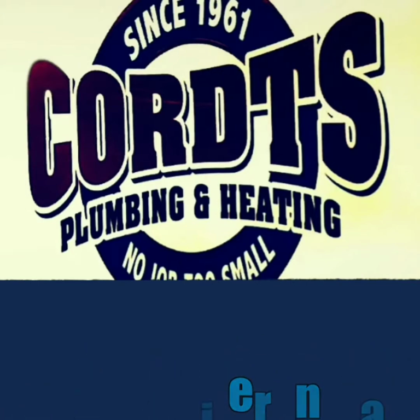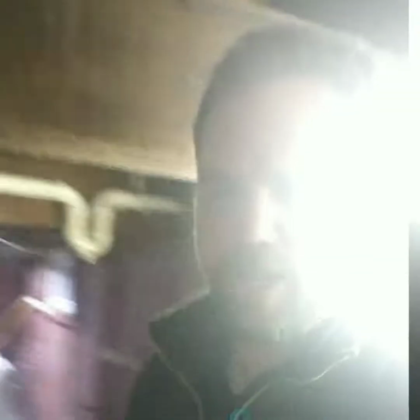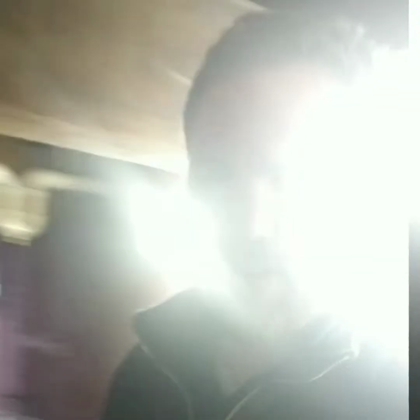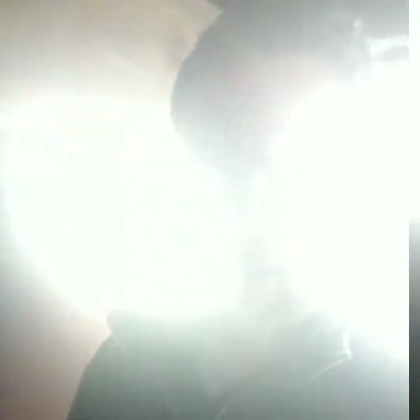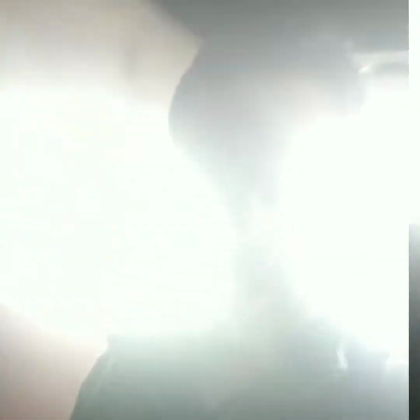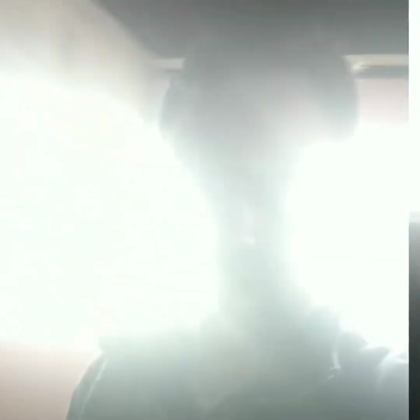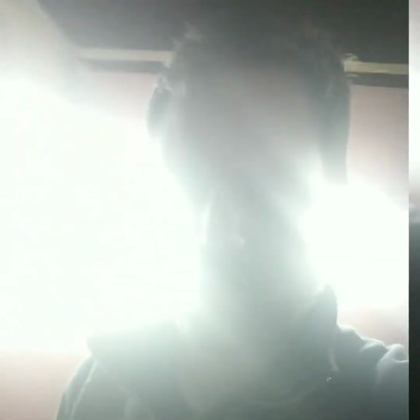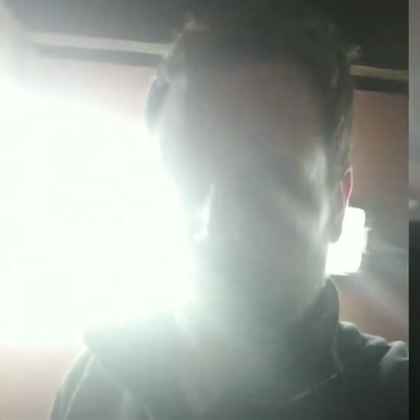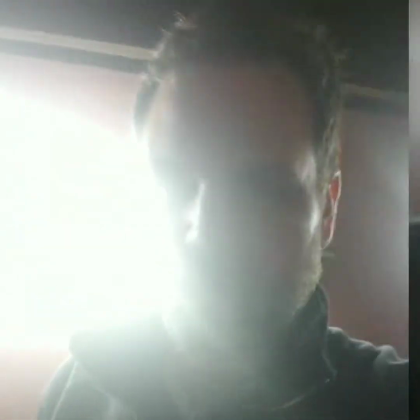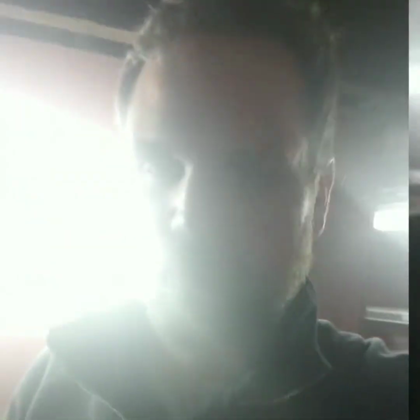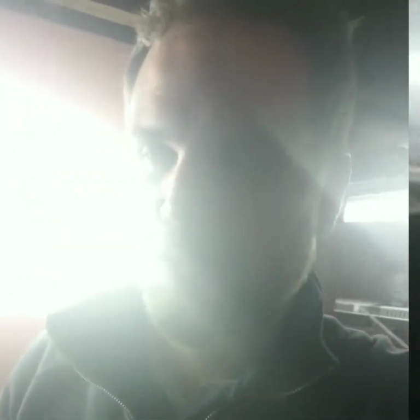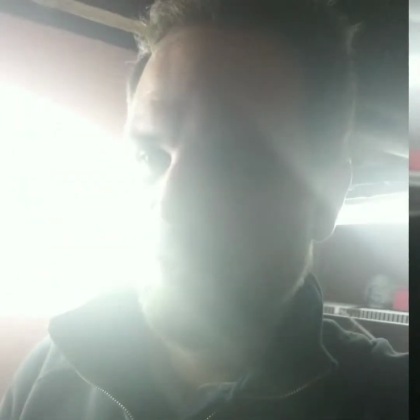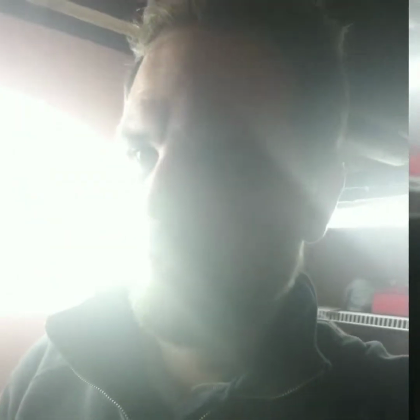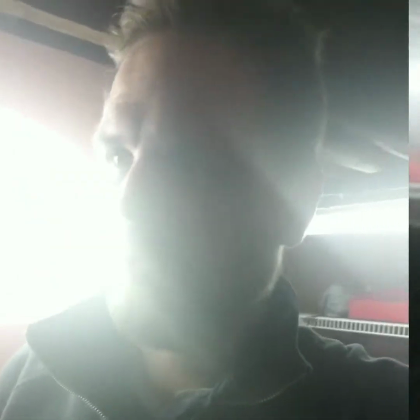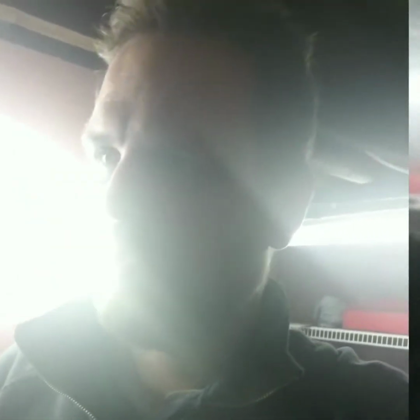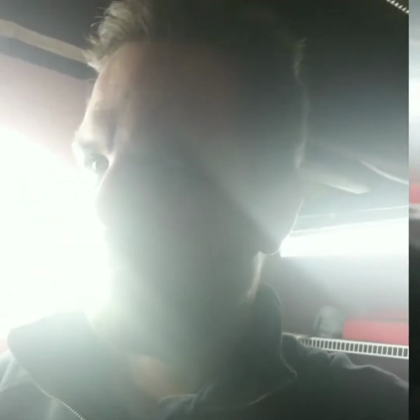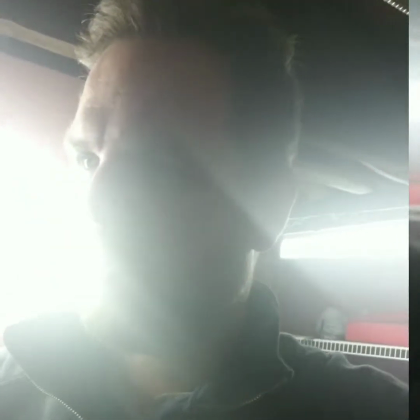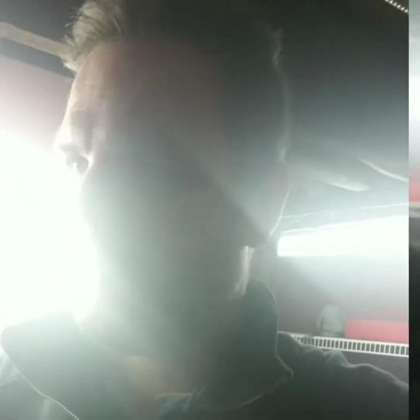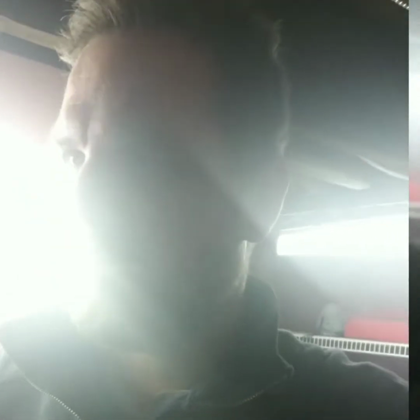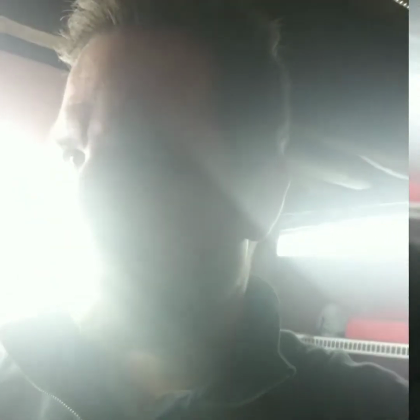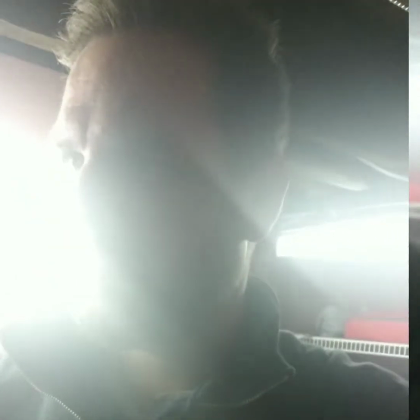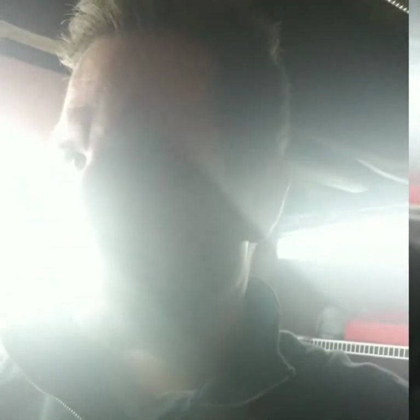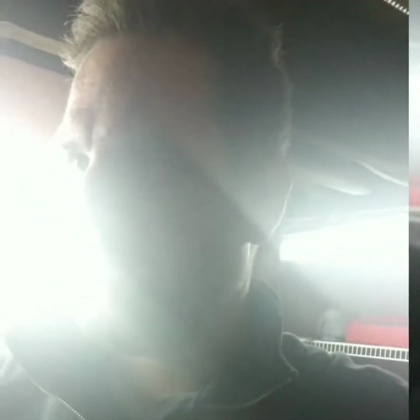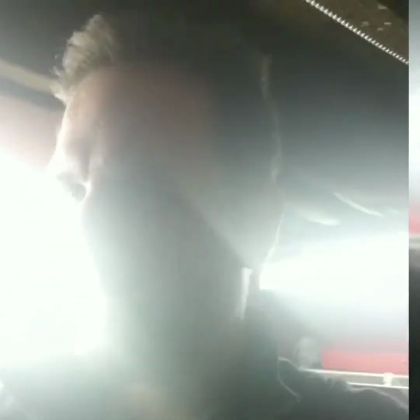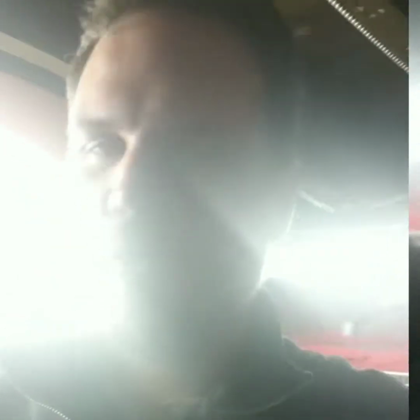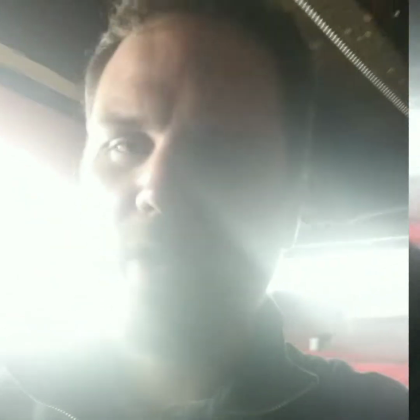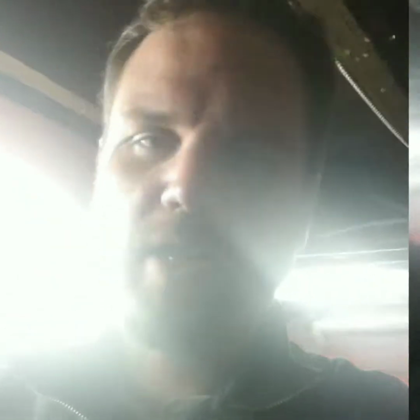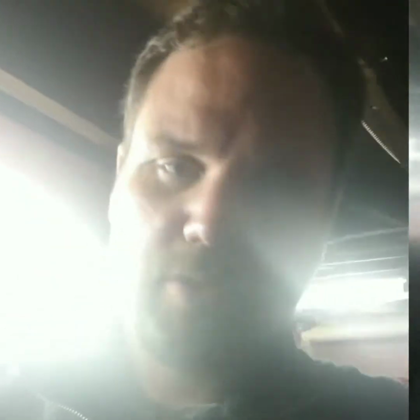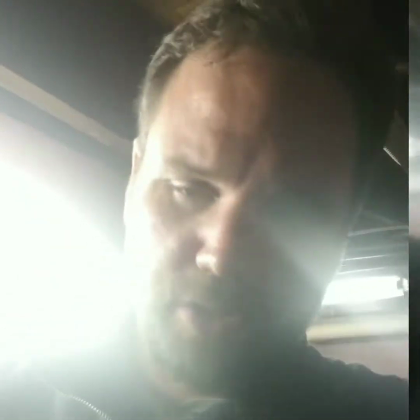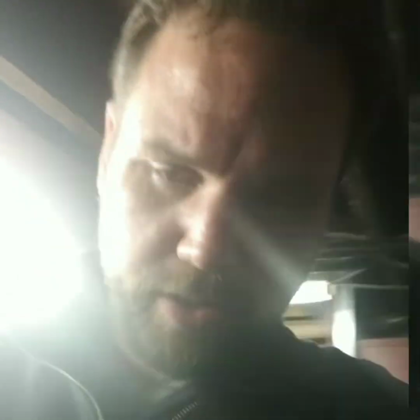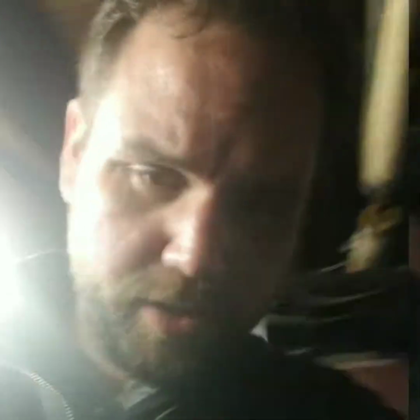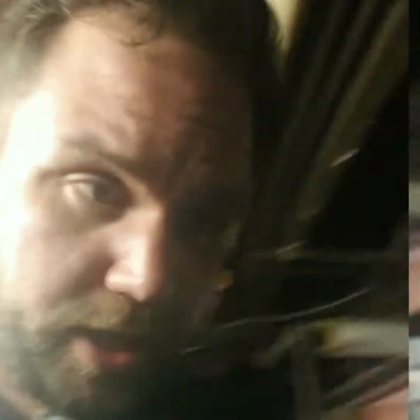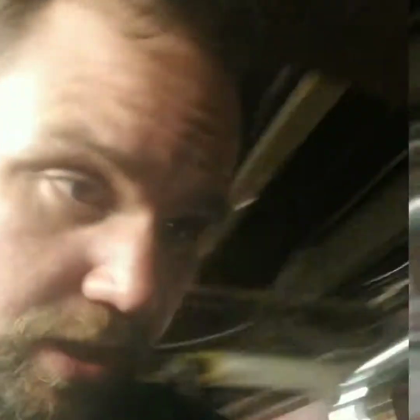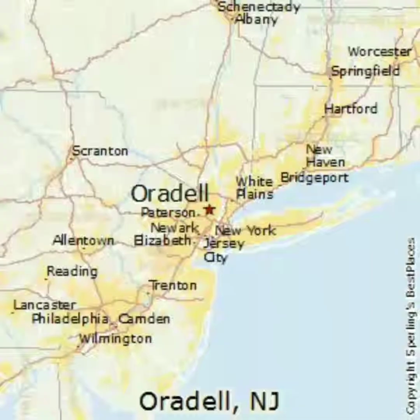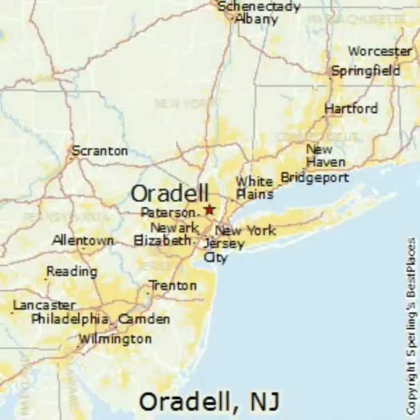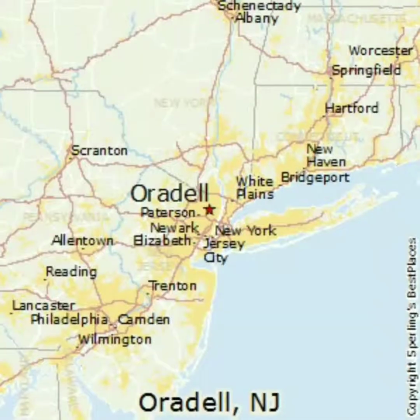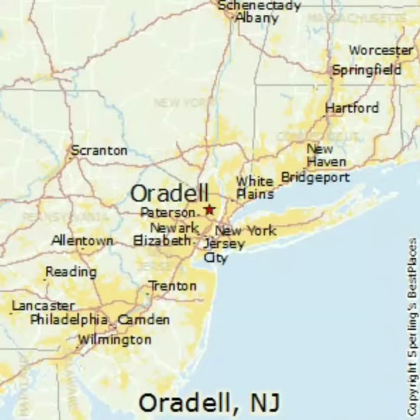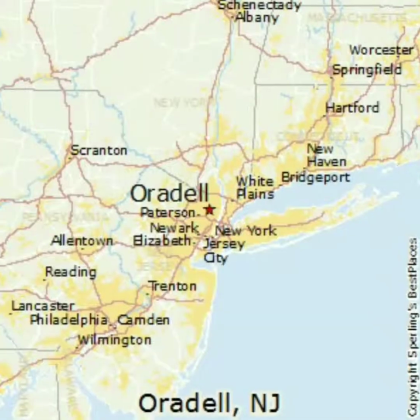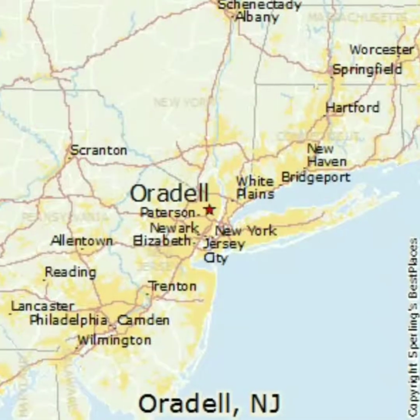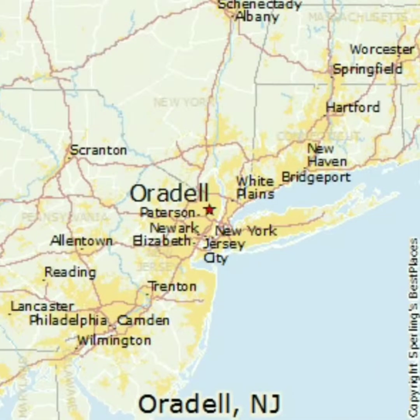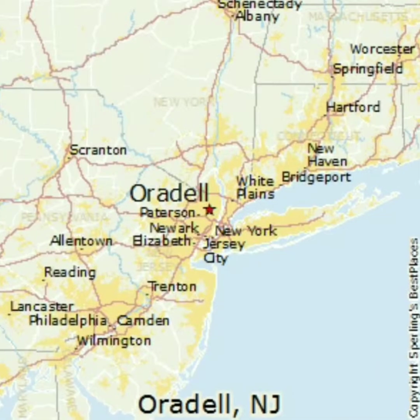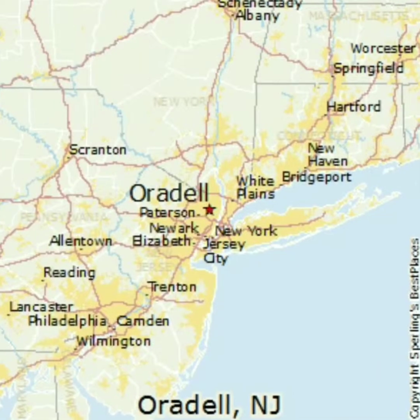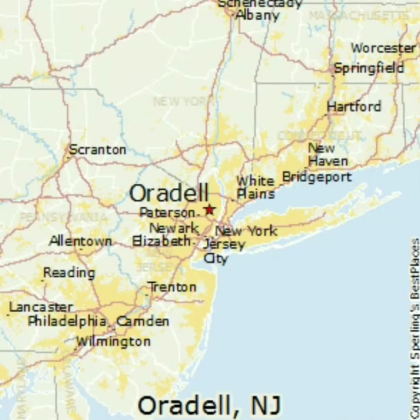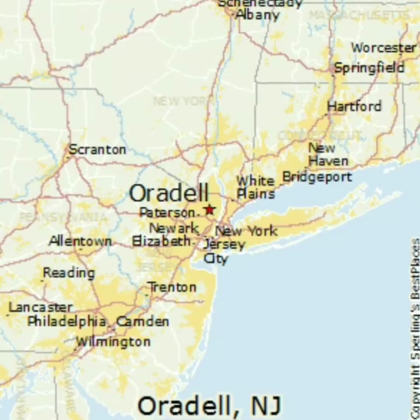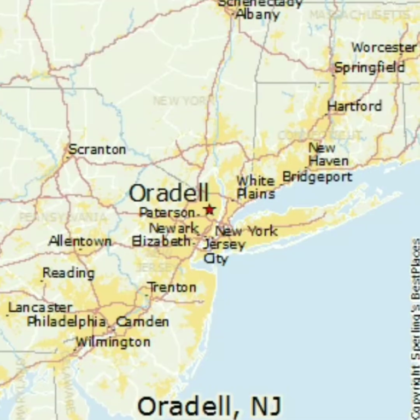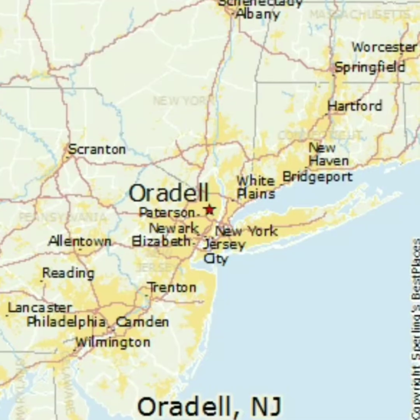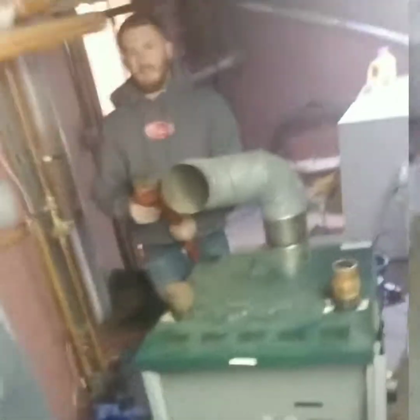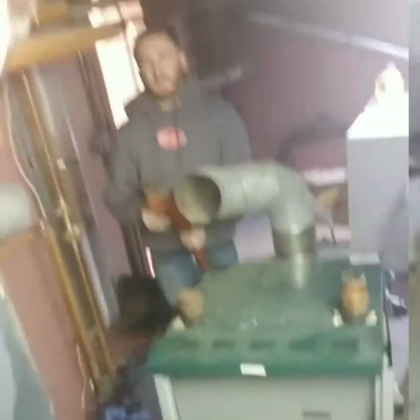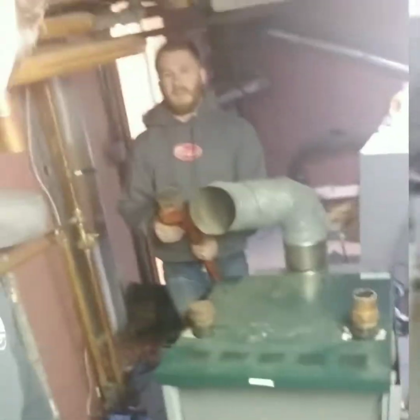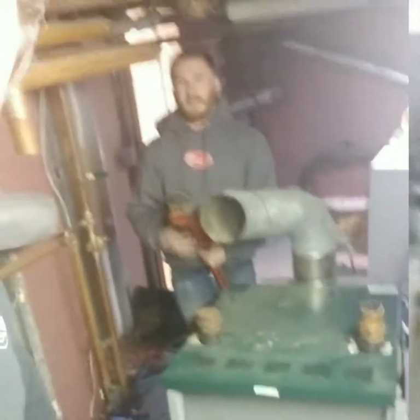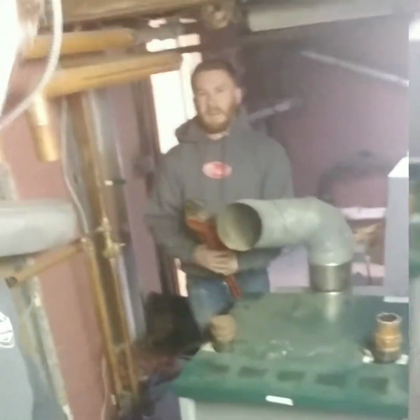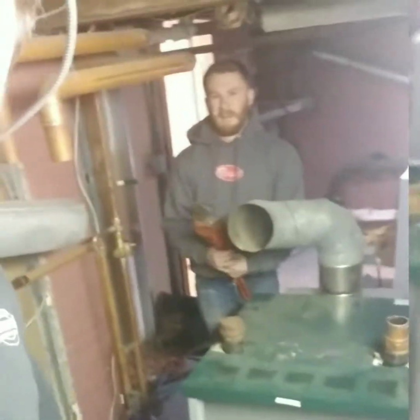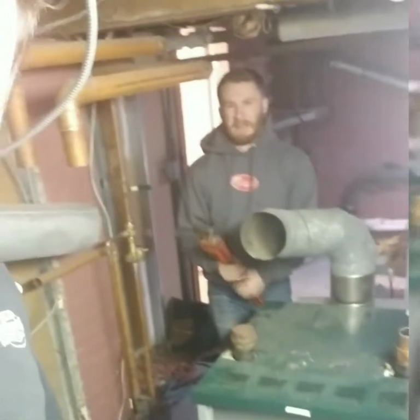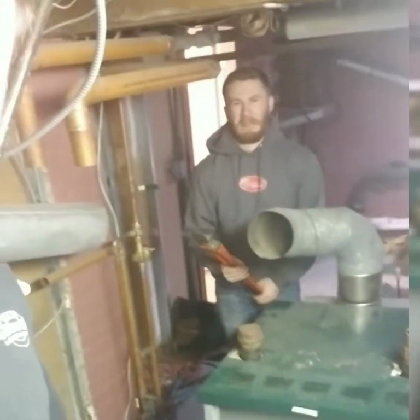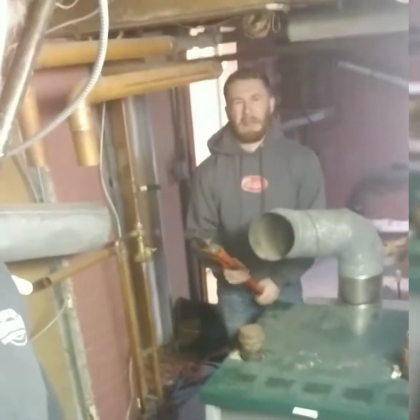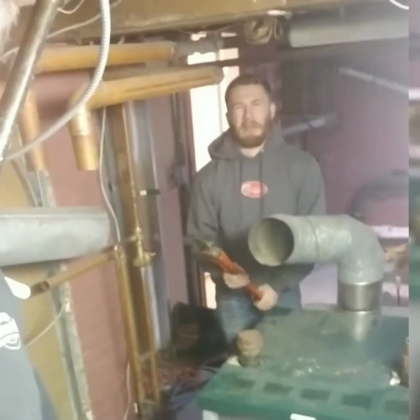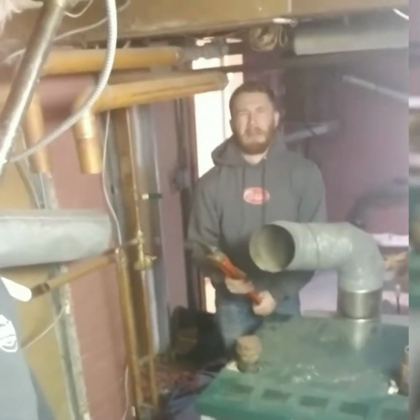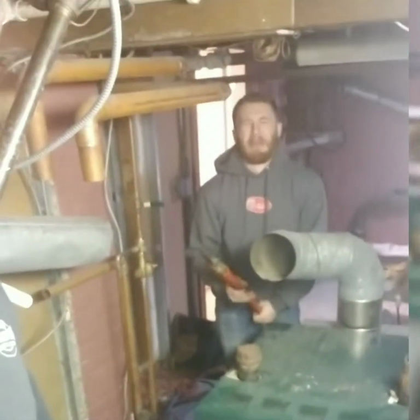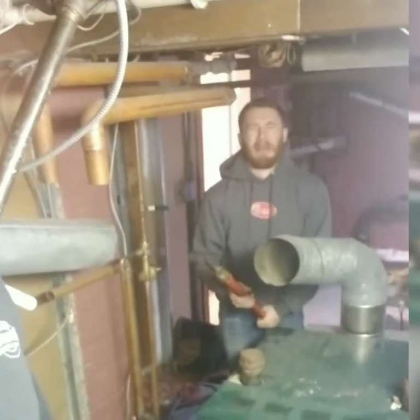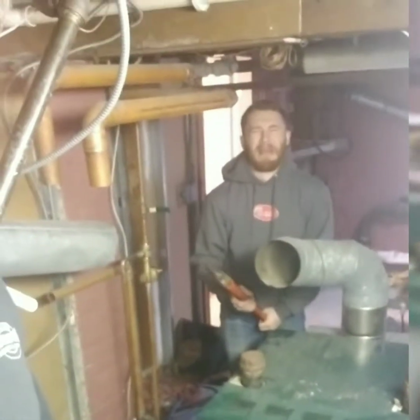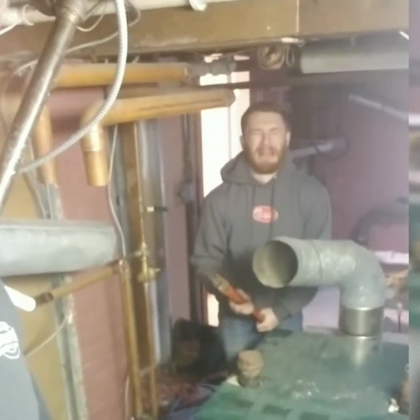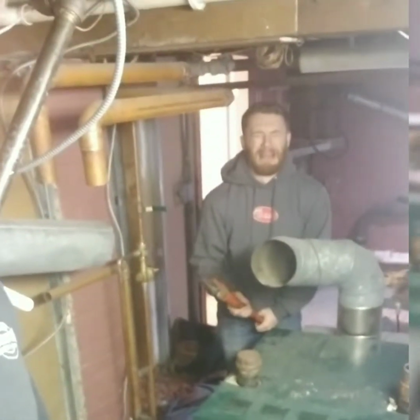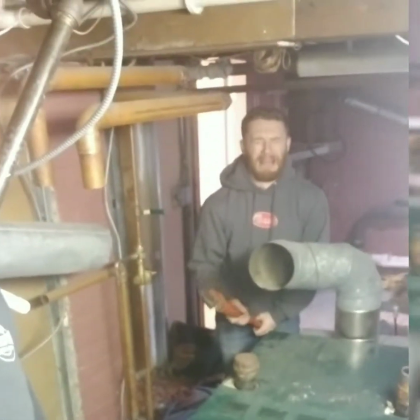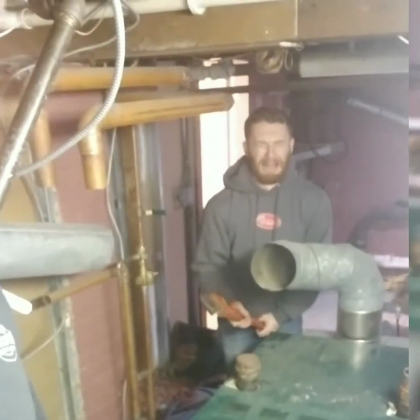Here in Orodell, New Jersey. Steam boiler removal and replacement.